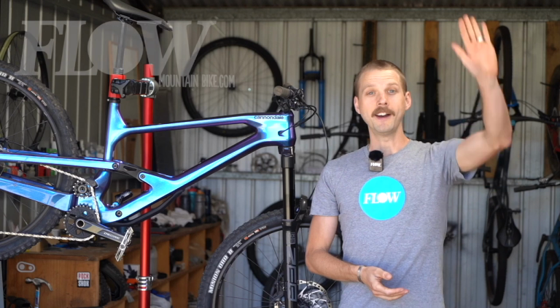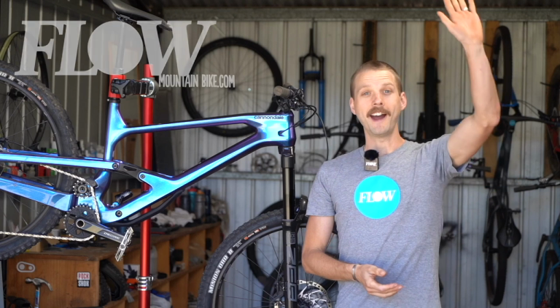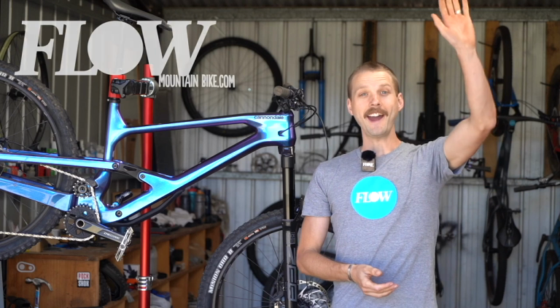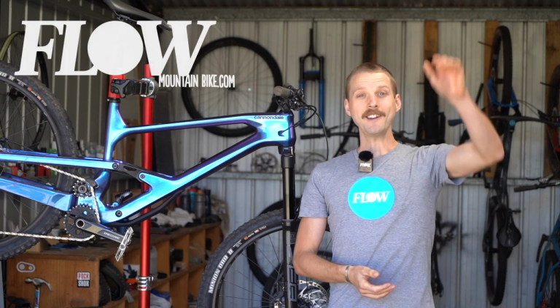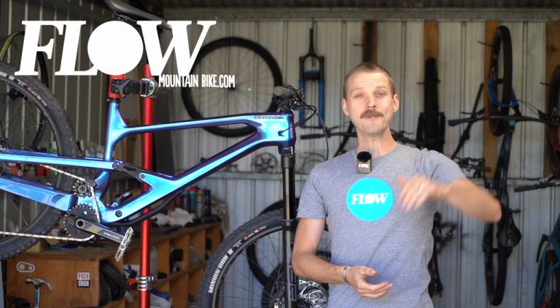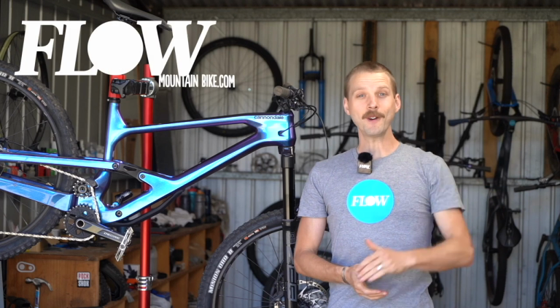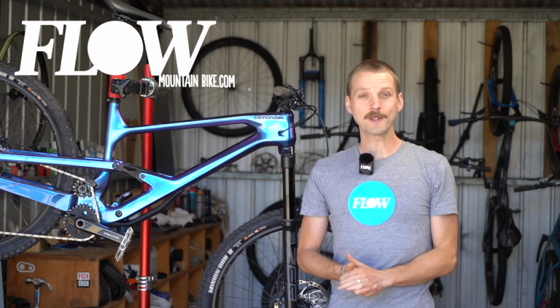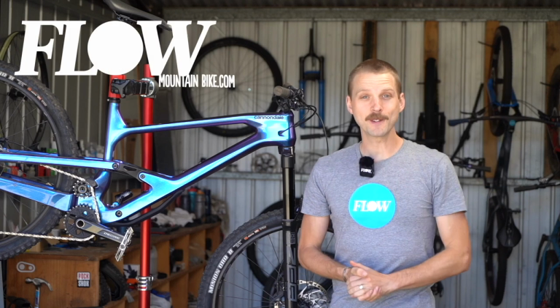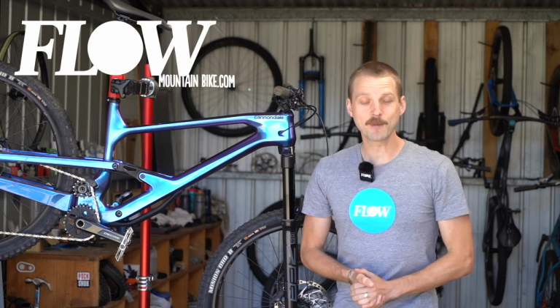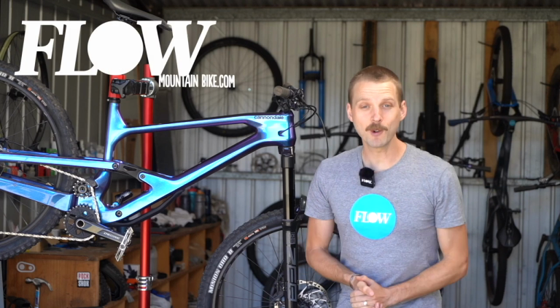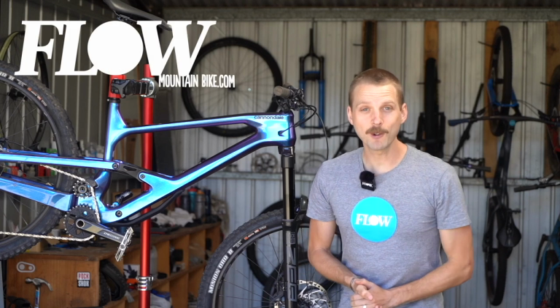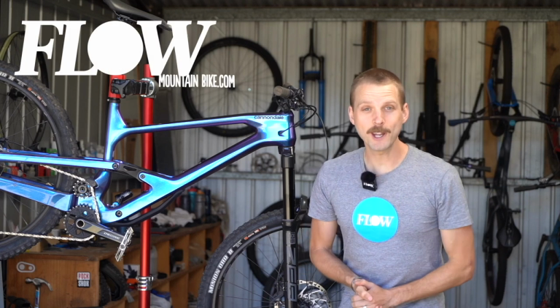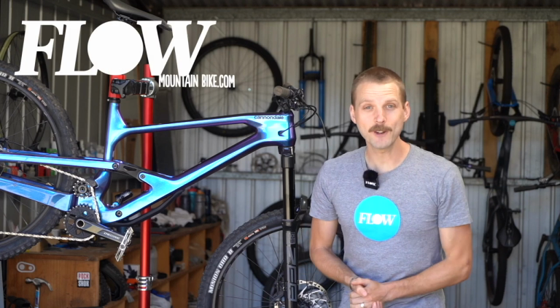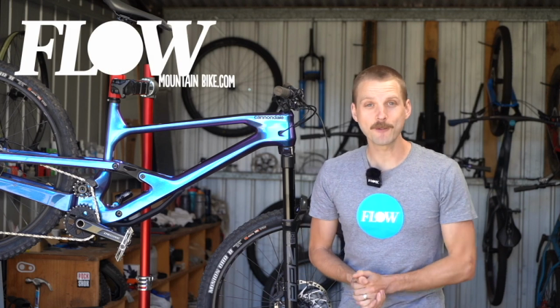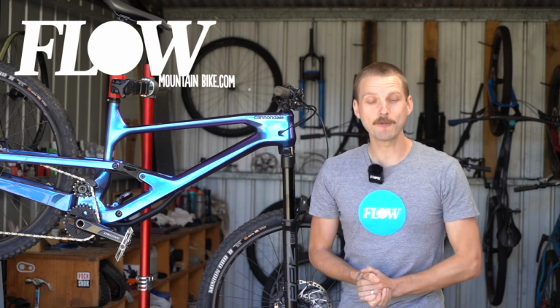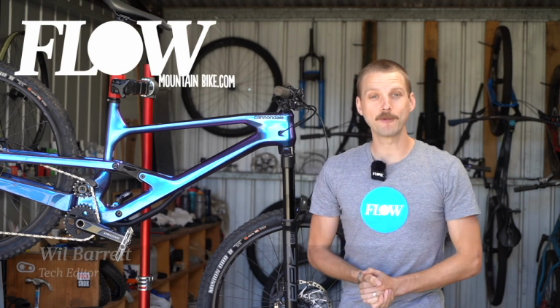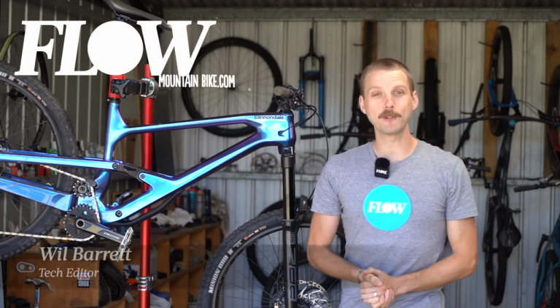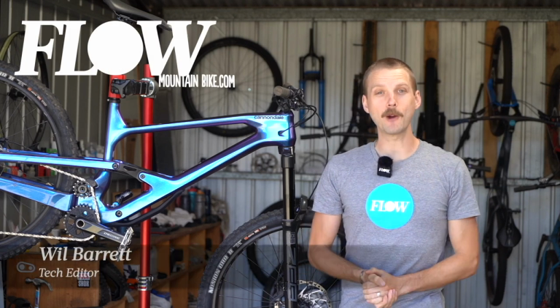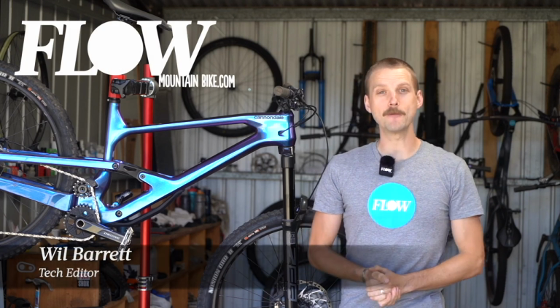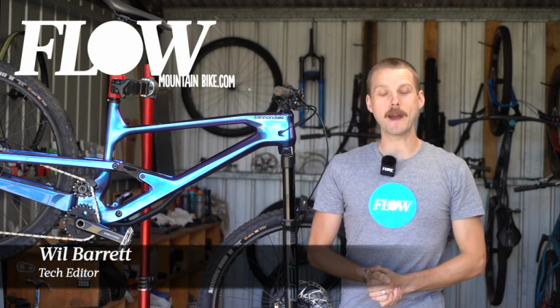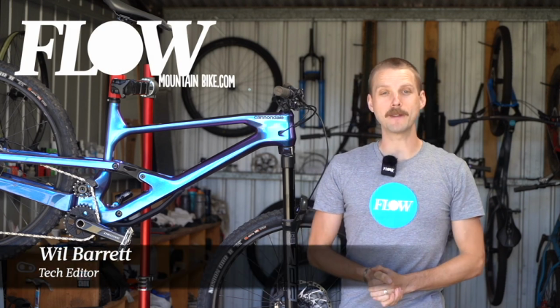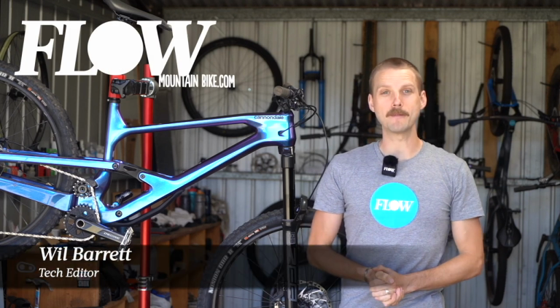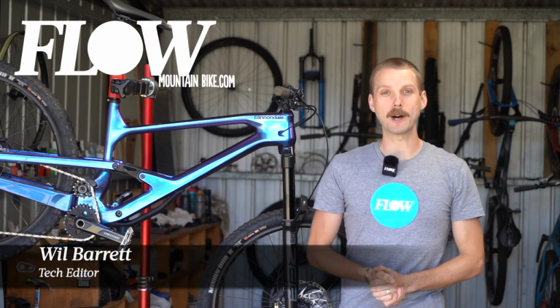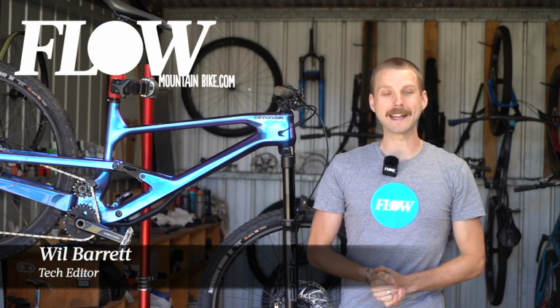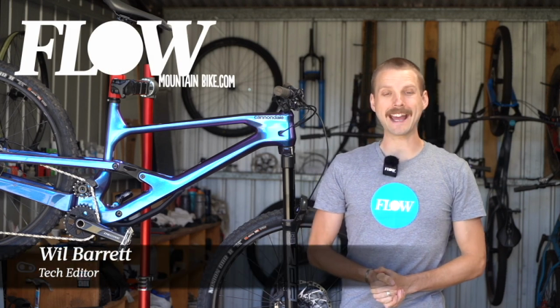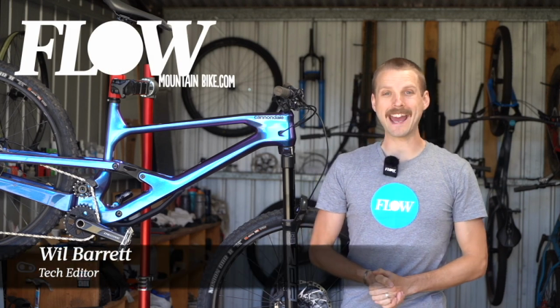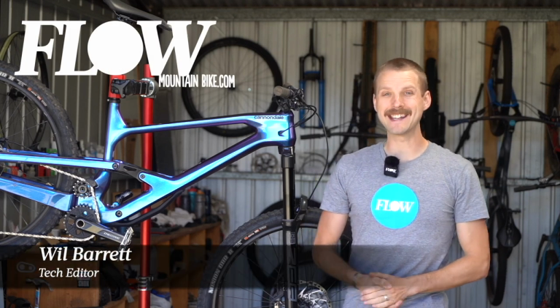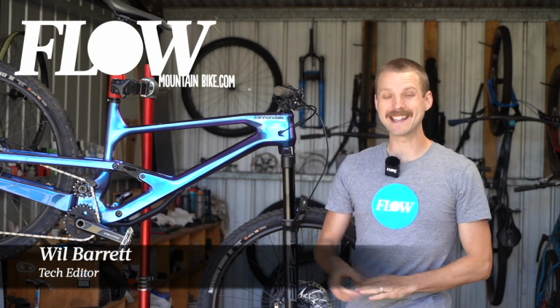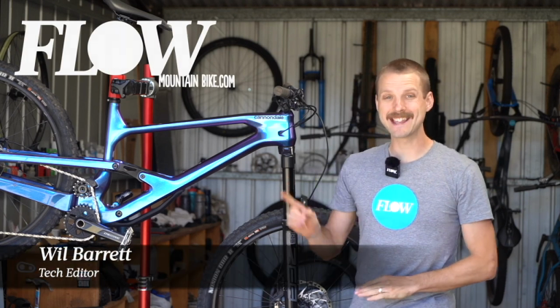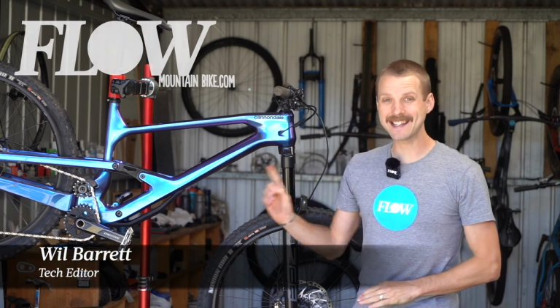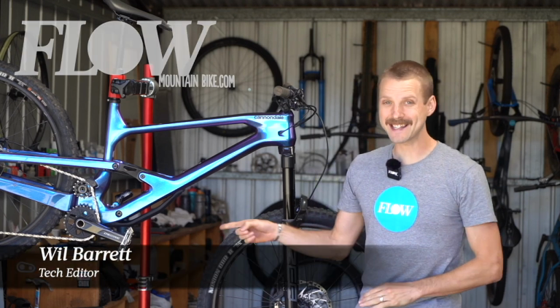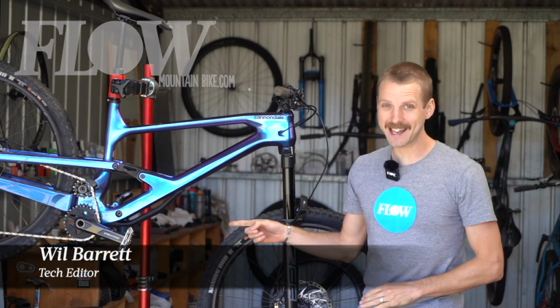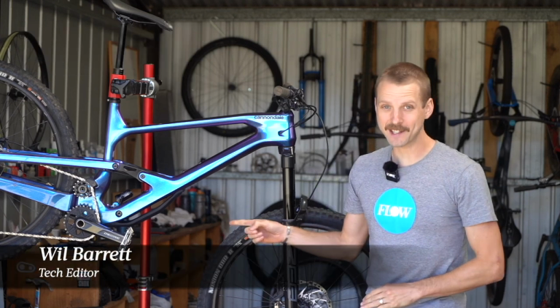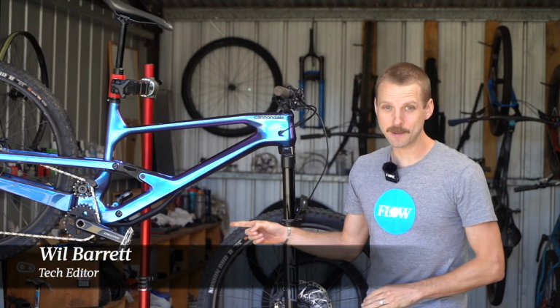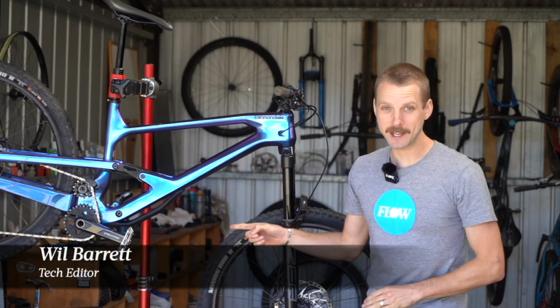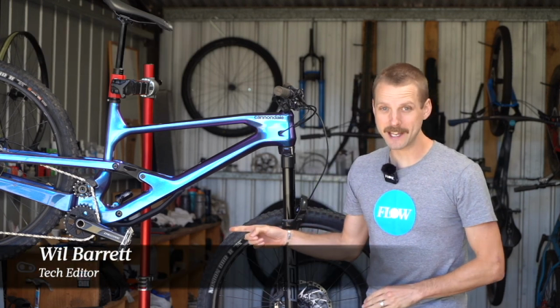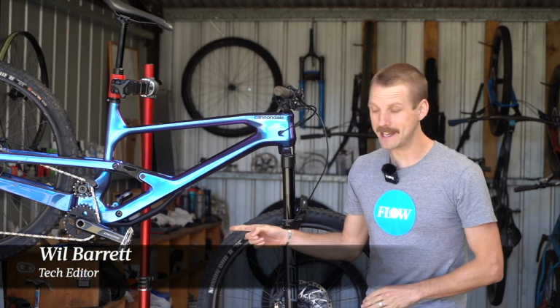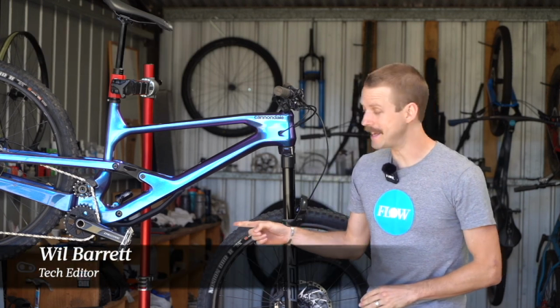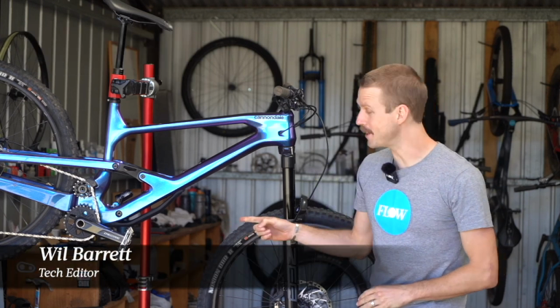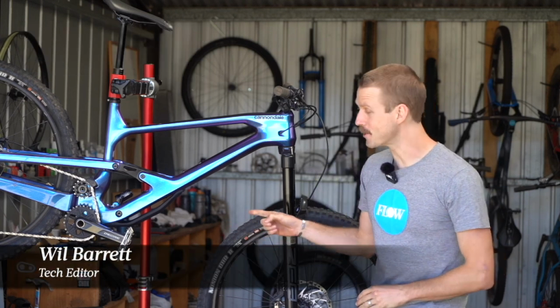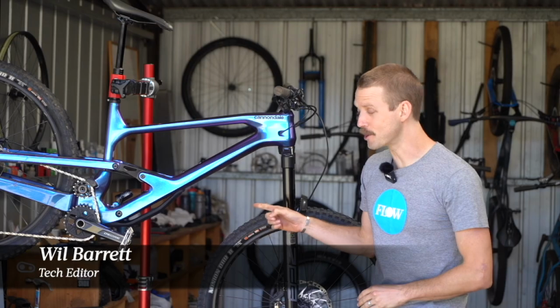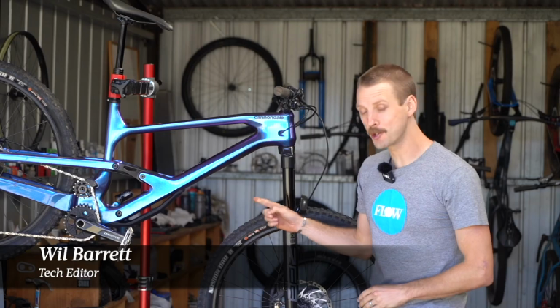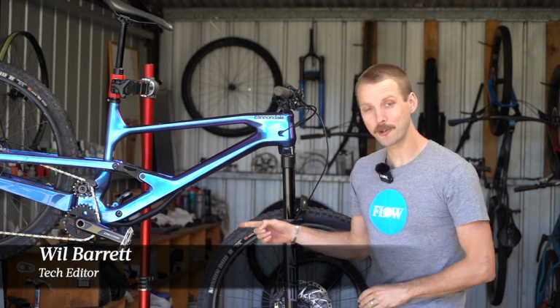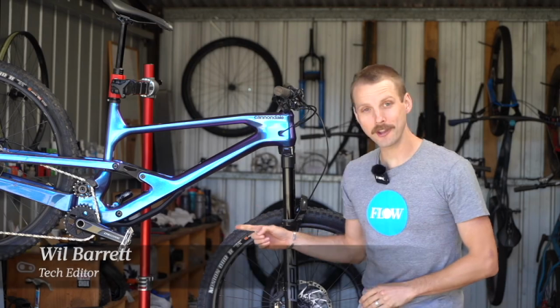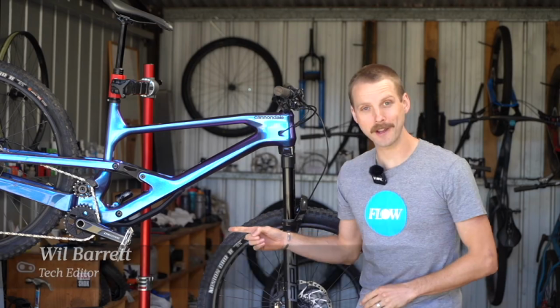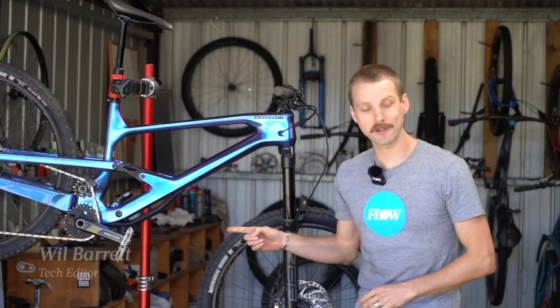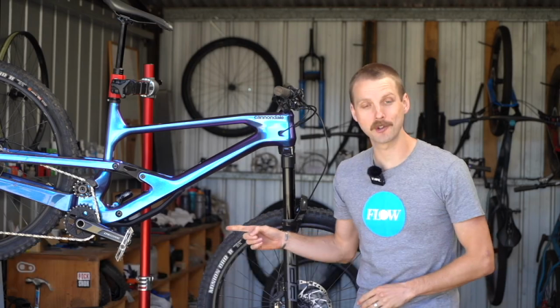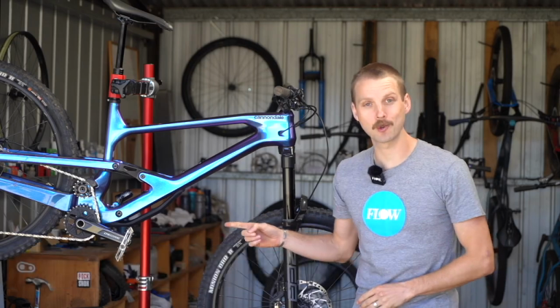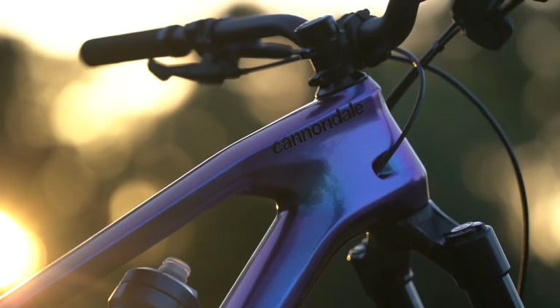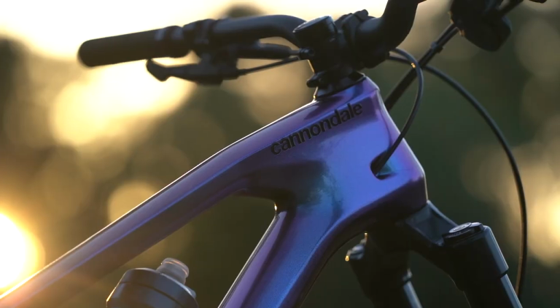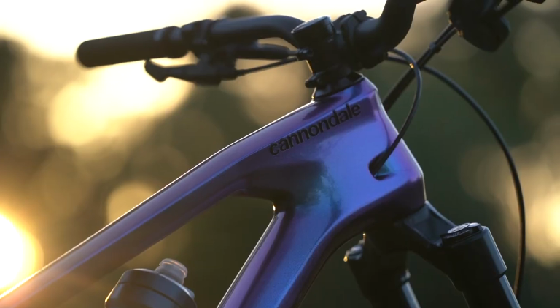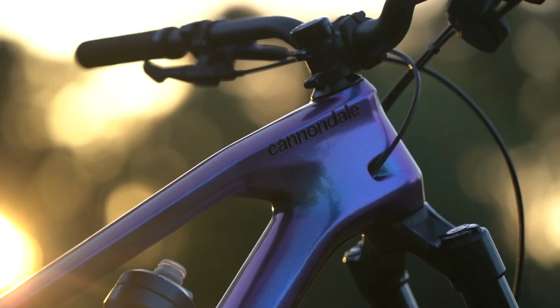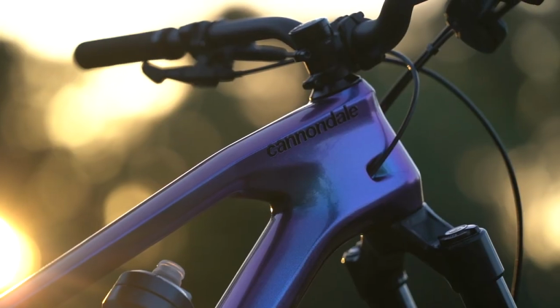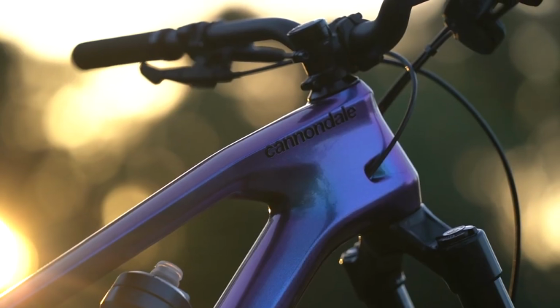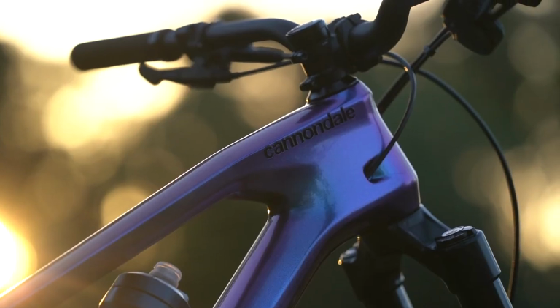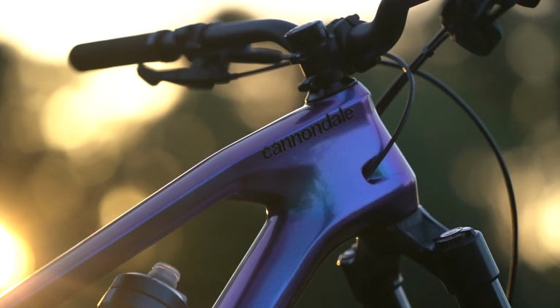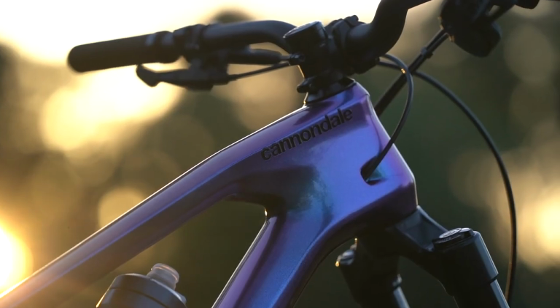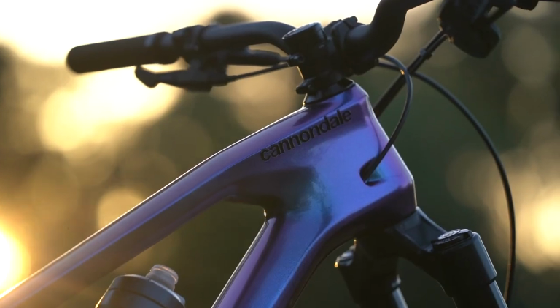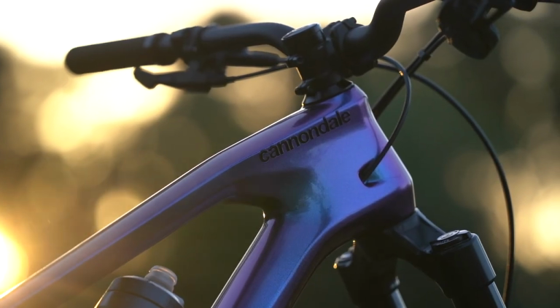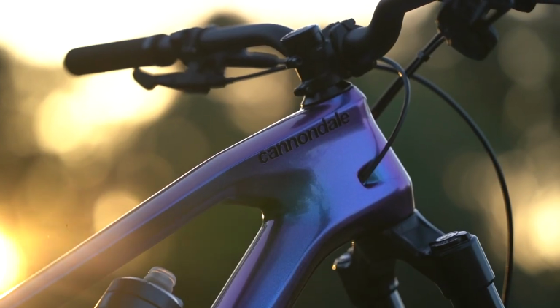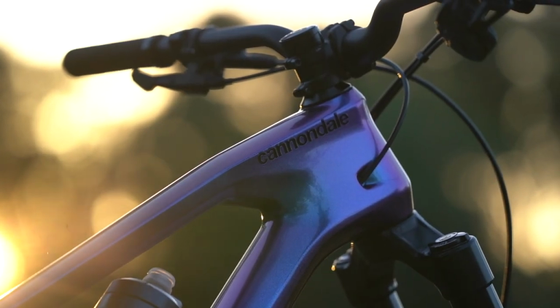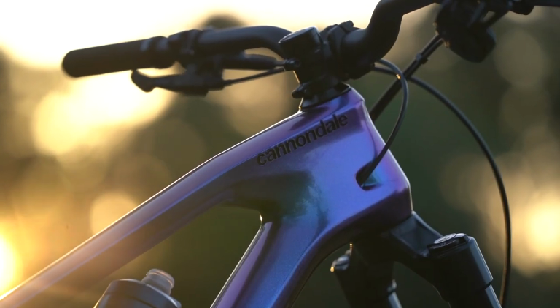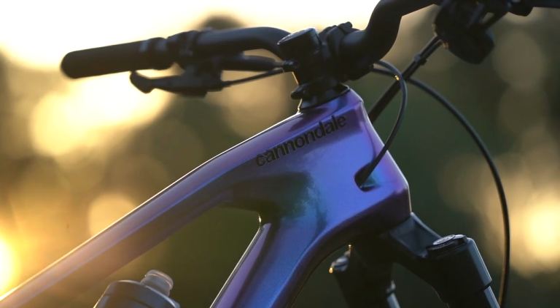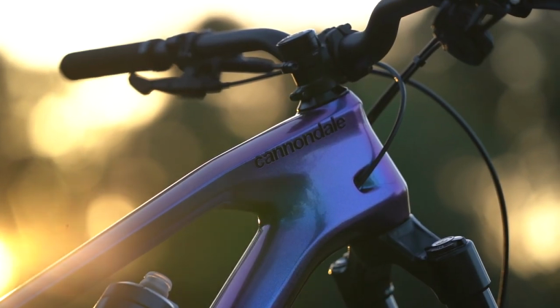Howdy folks, it's Will here from Flow Mountain Bike, and this next to me here is the 2022 Cannondale Jekyll.